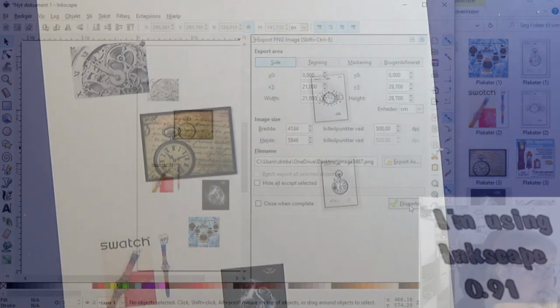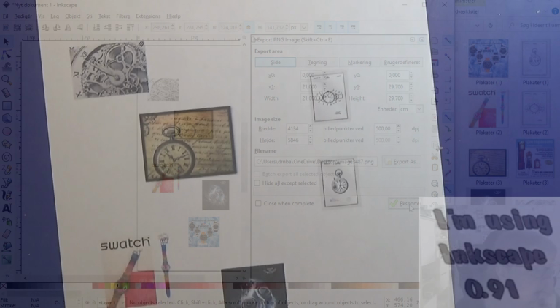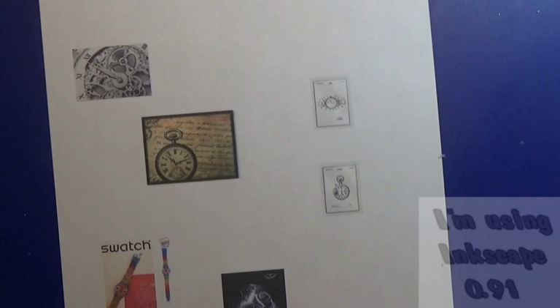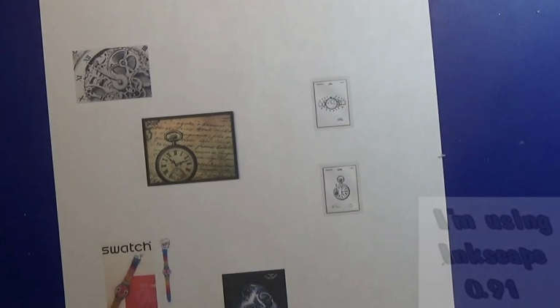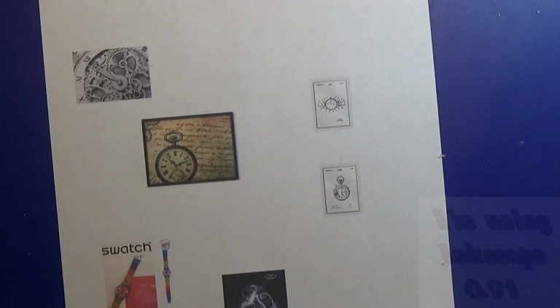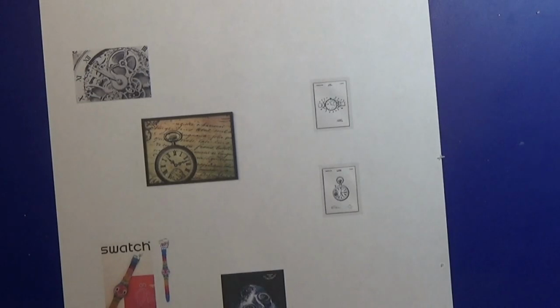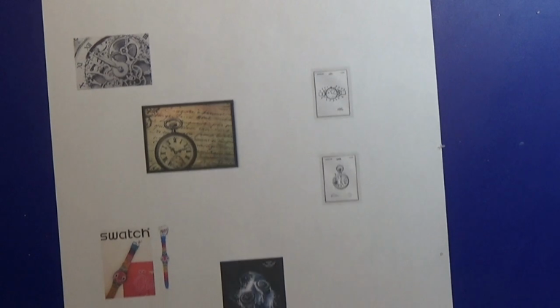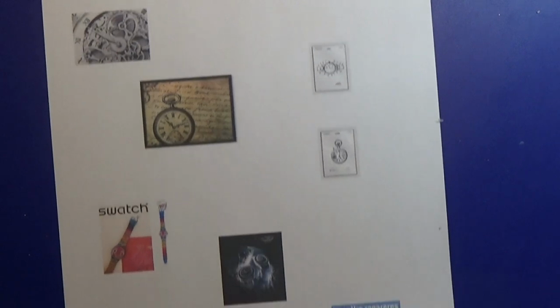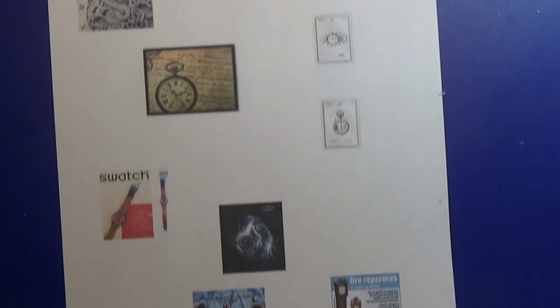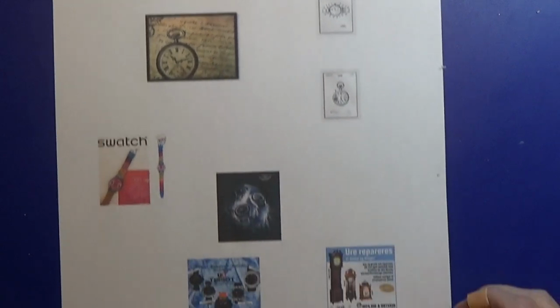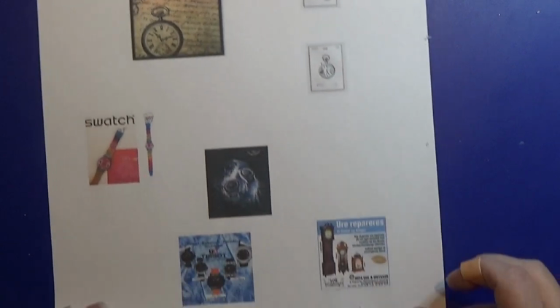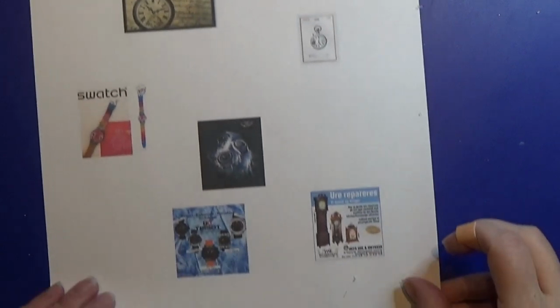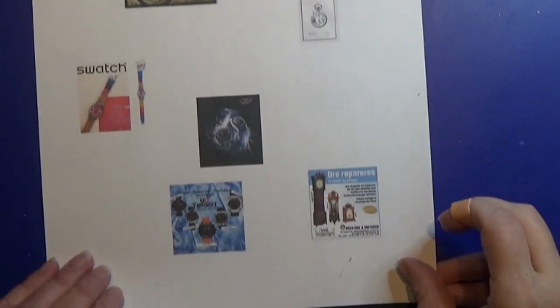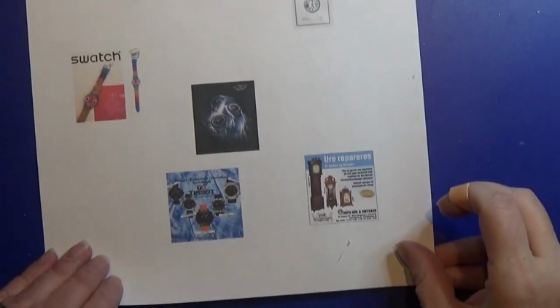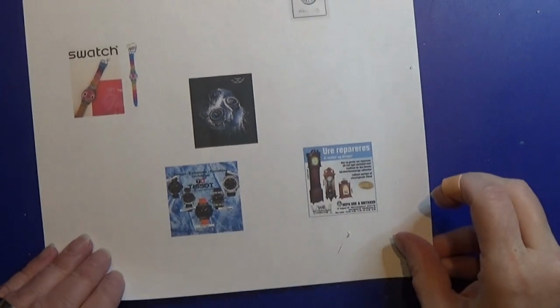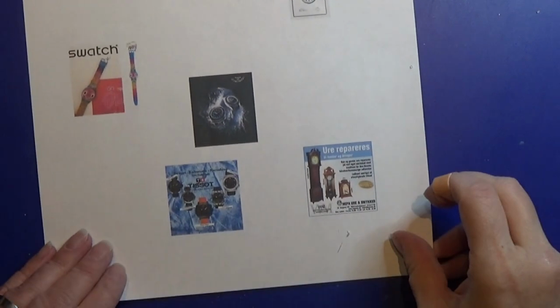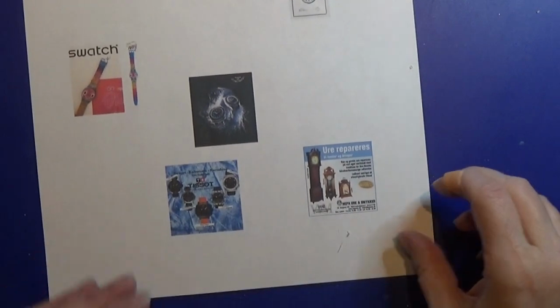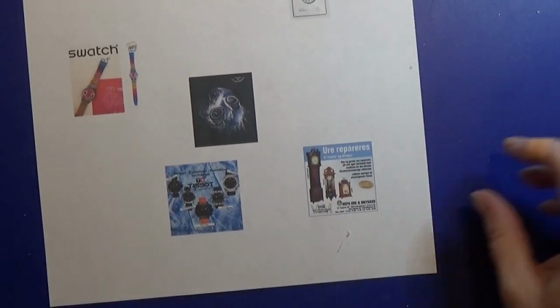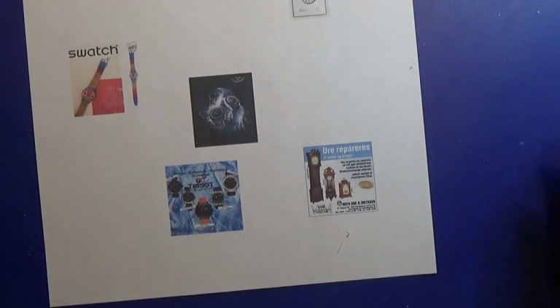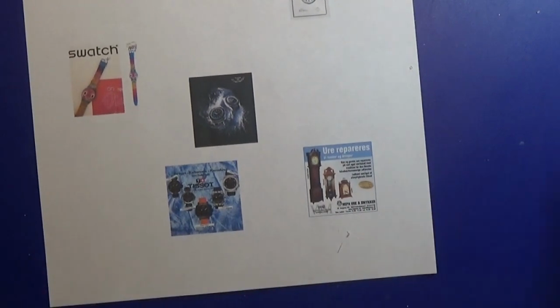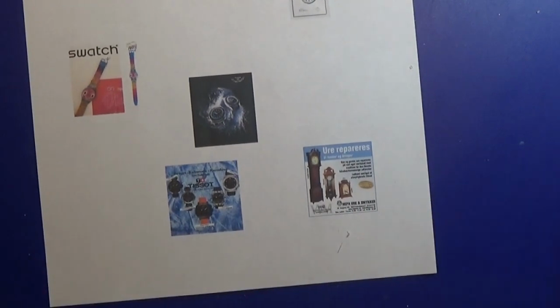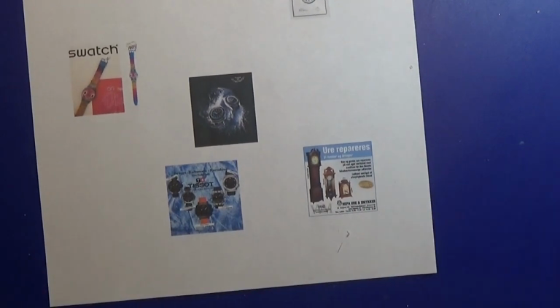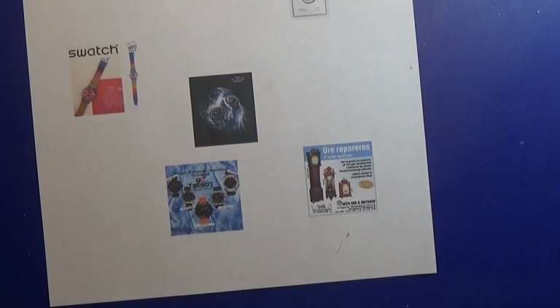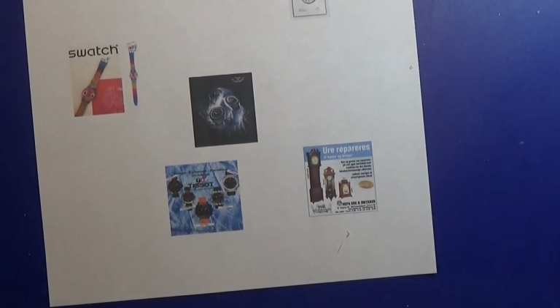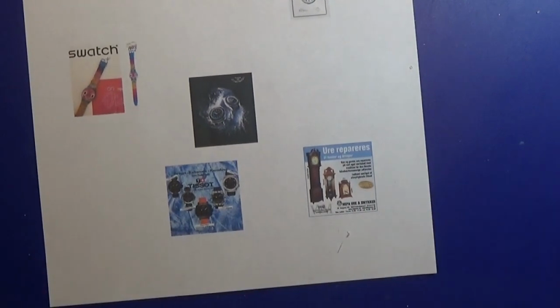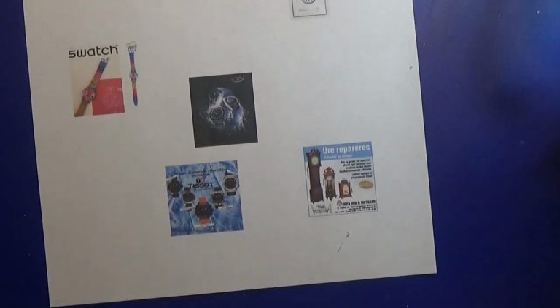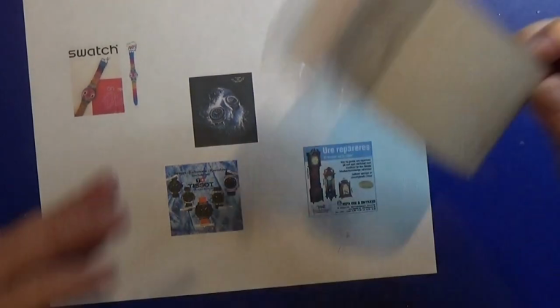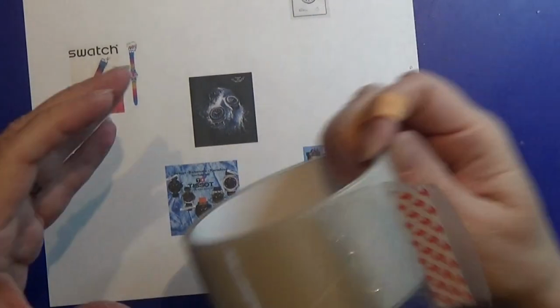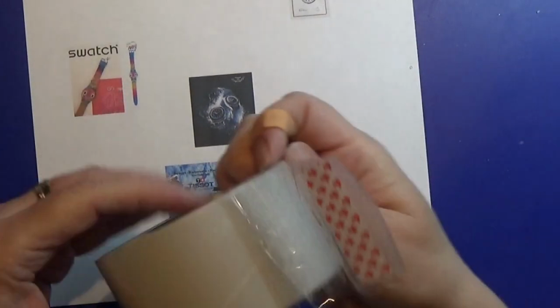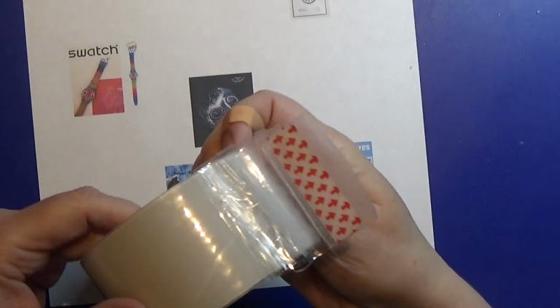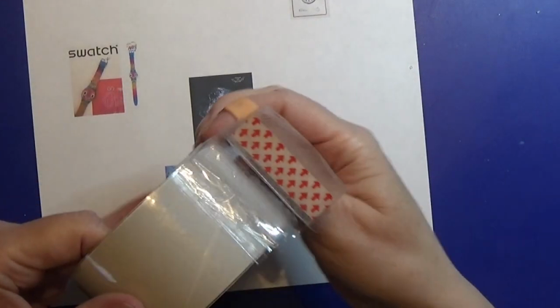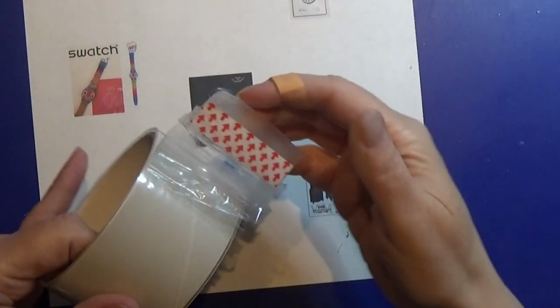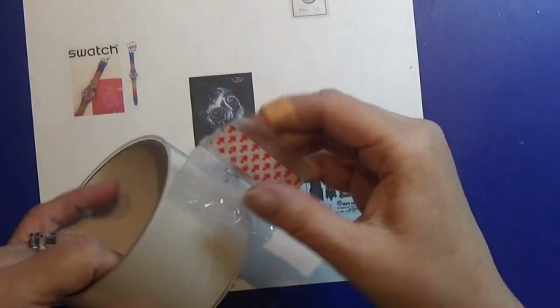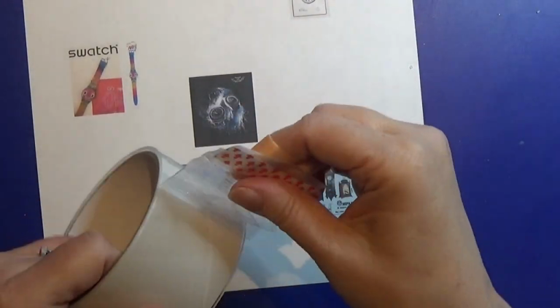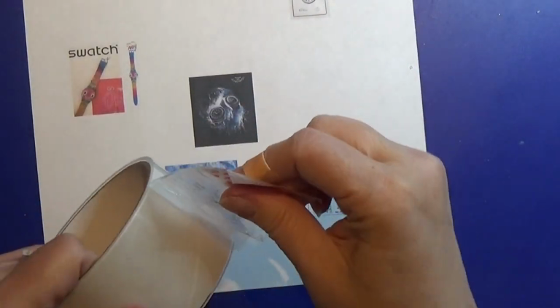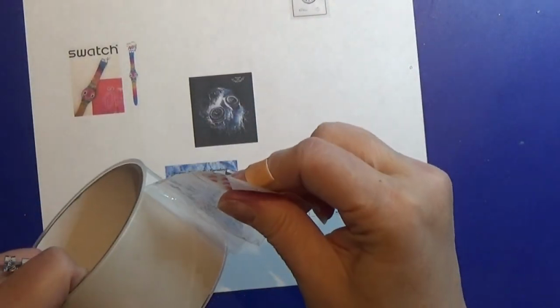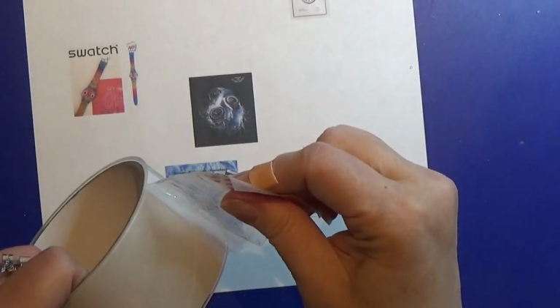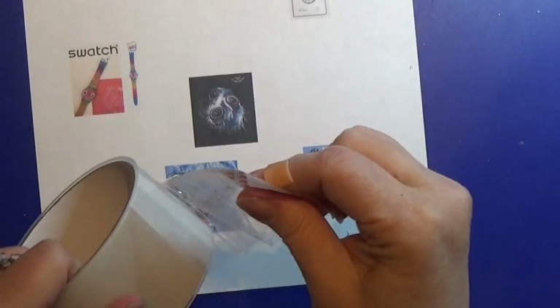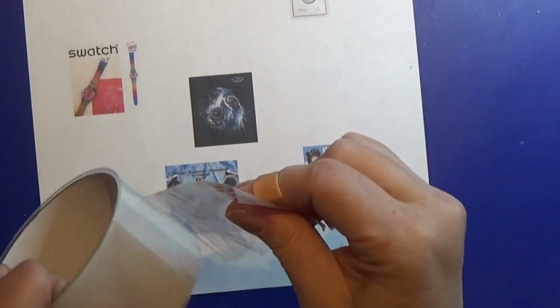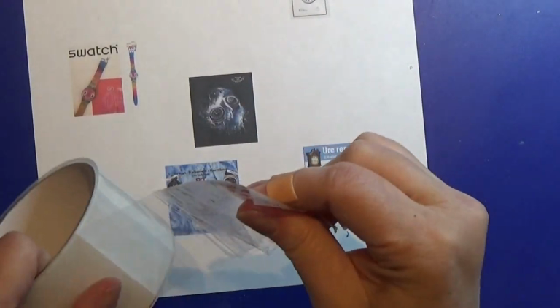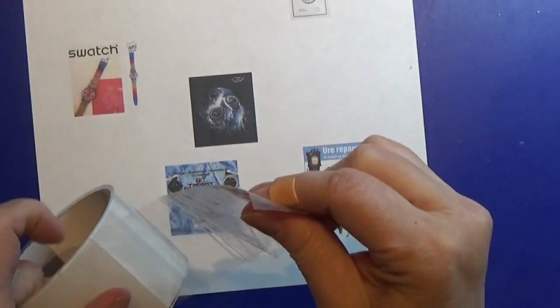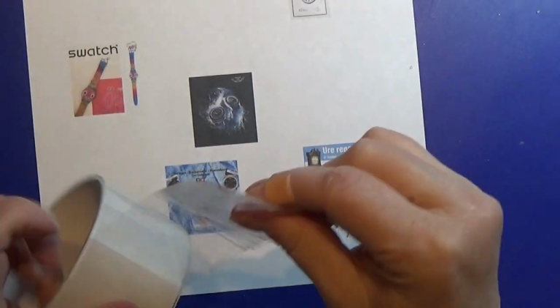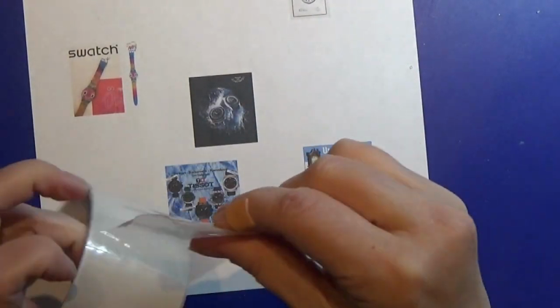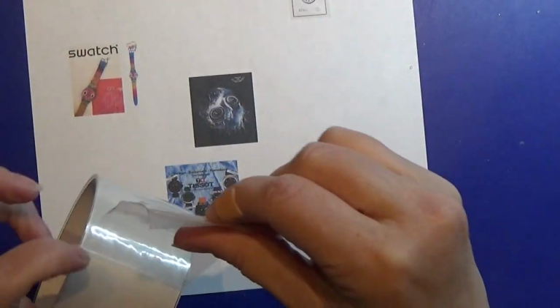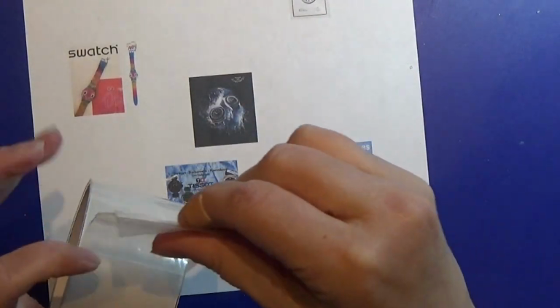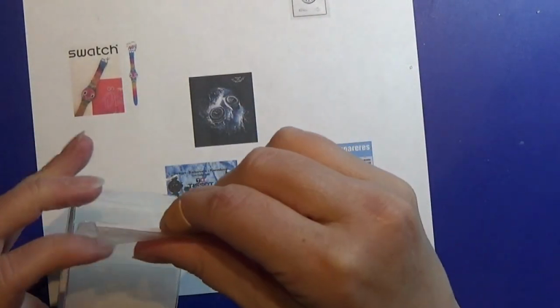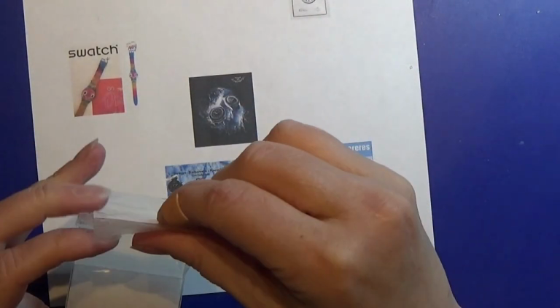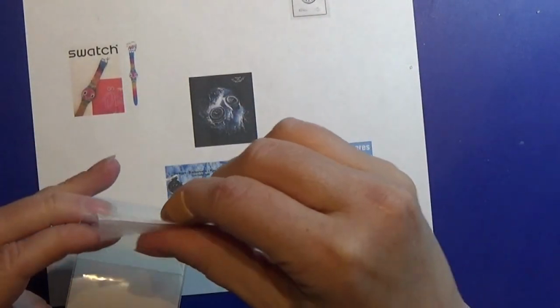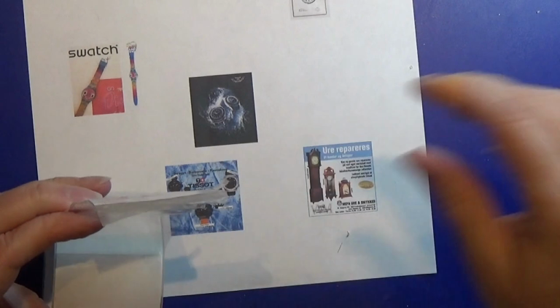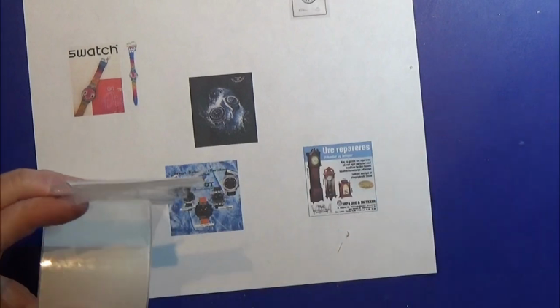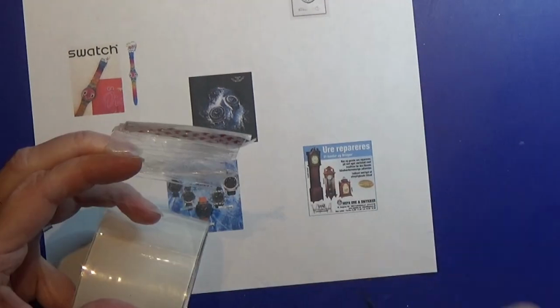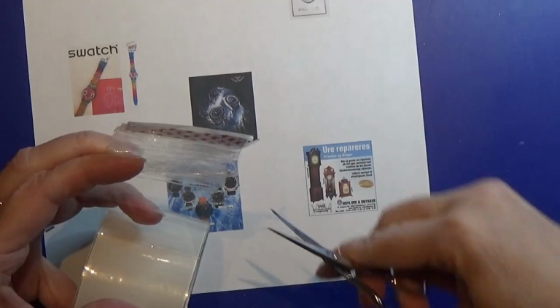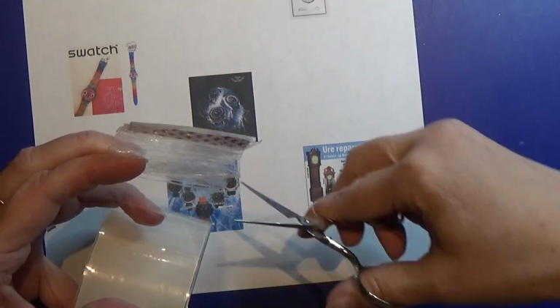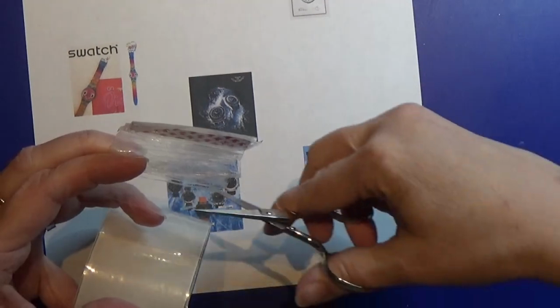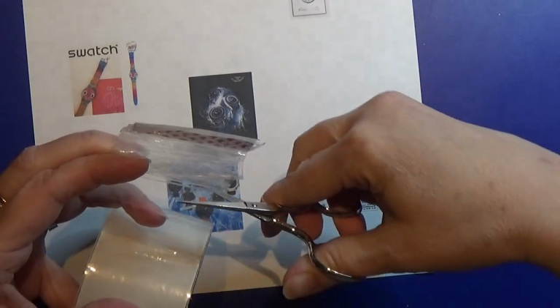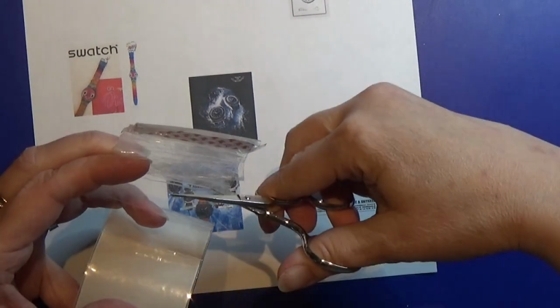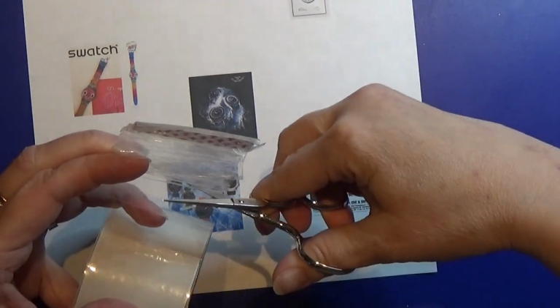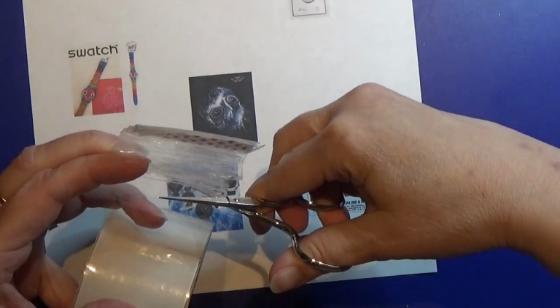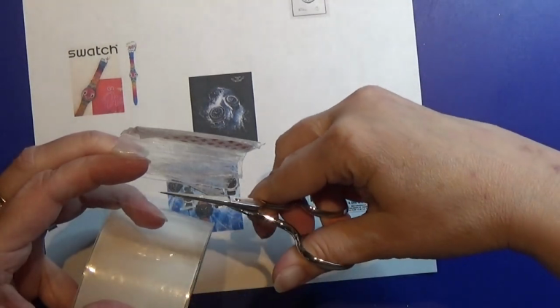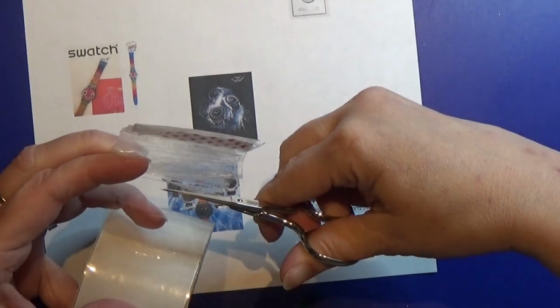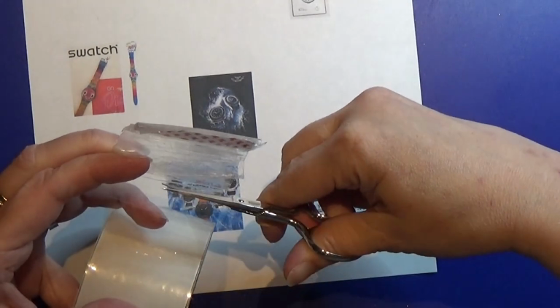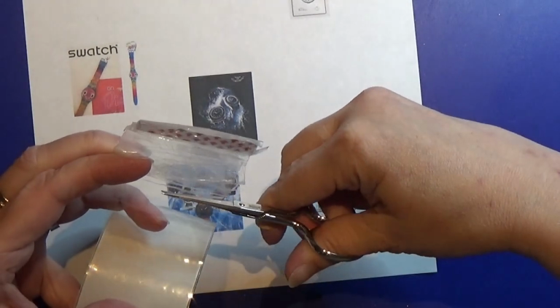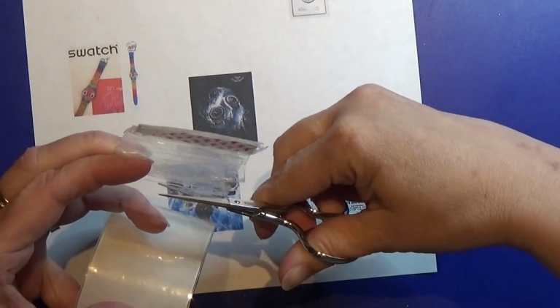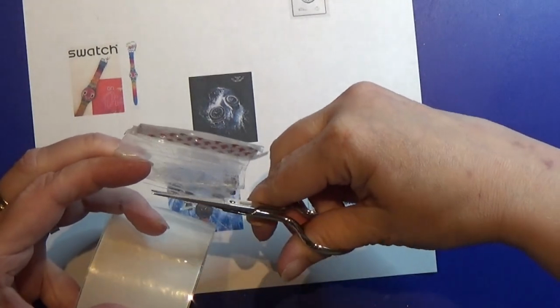I printed out my file, and I'll put a link to that in the info box below so you can get this file if you need it.